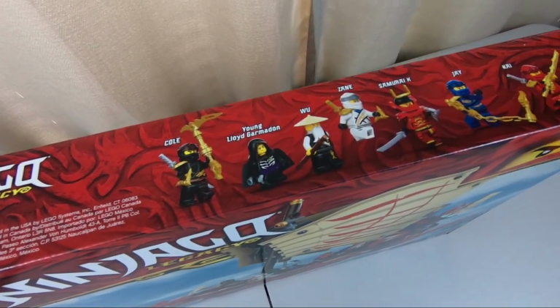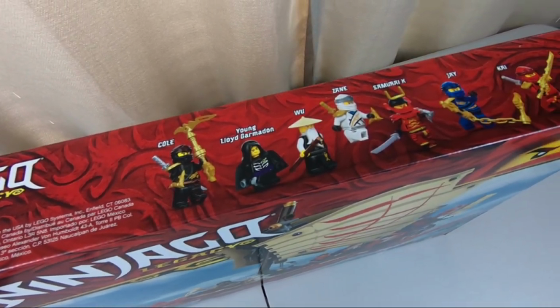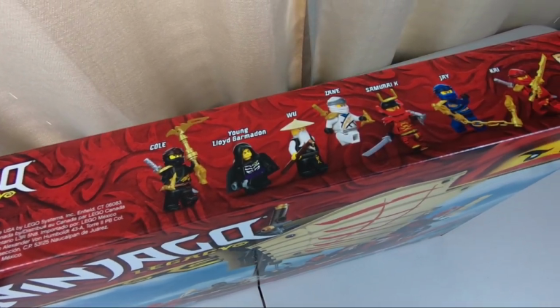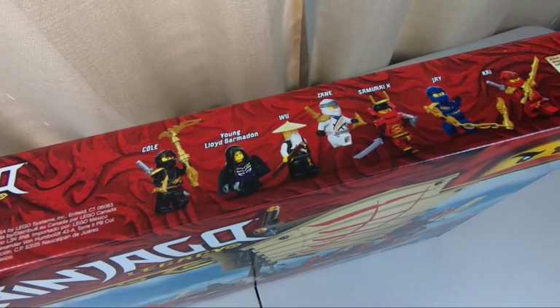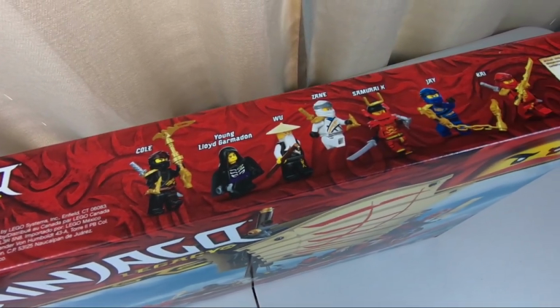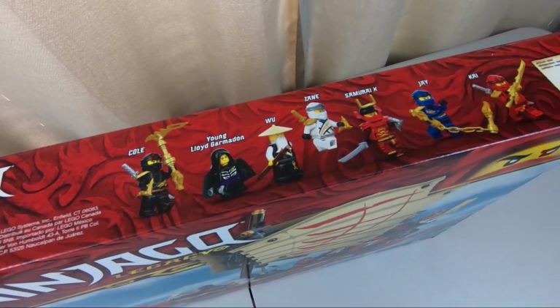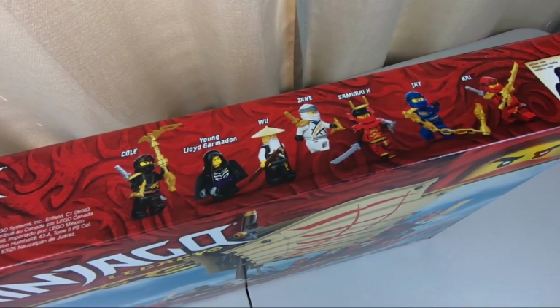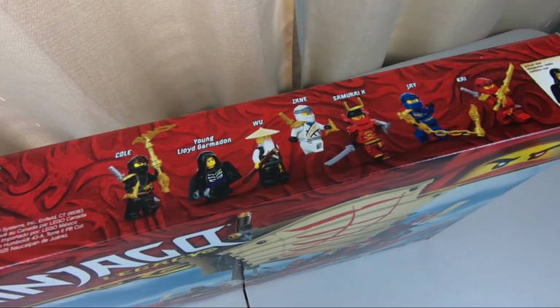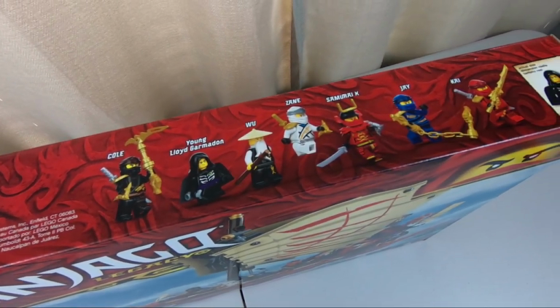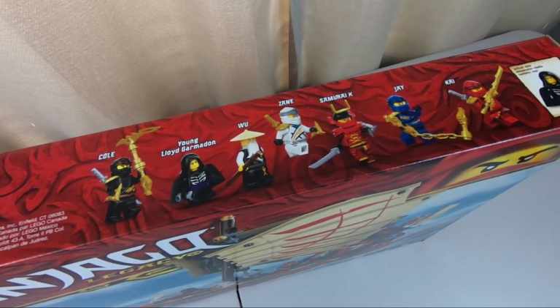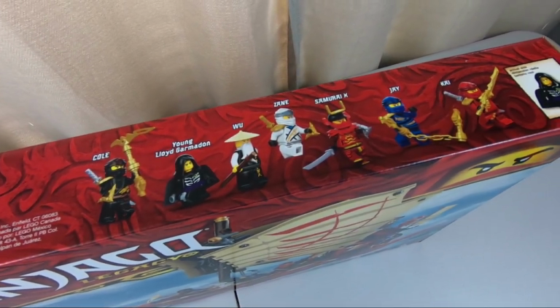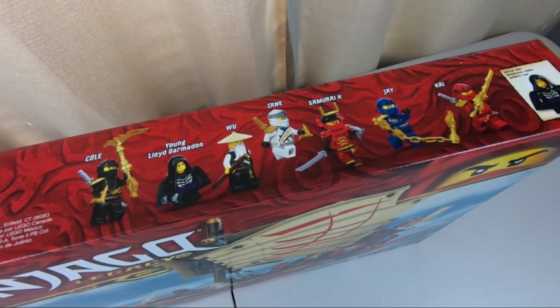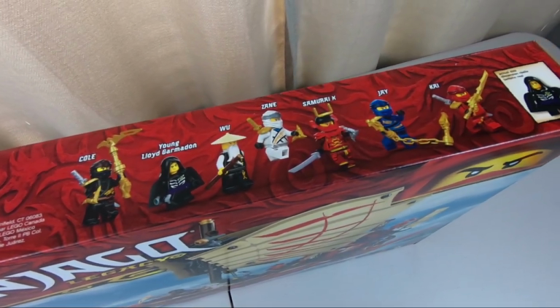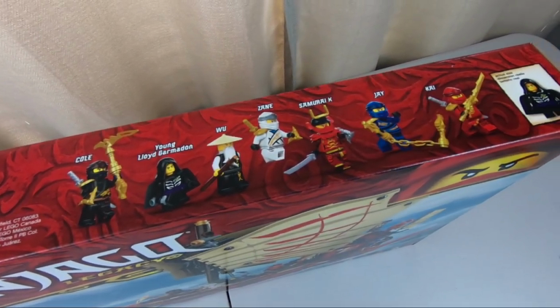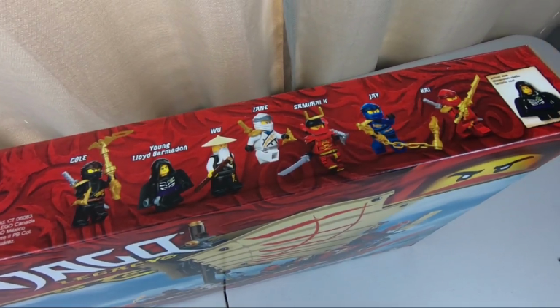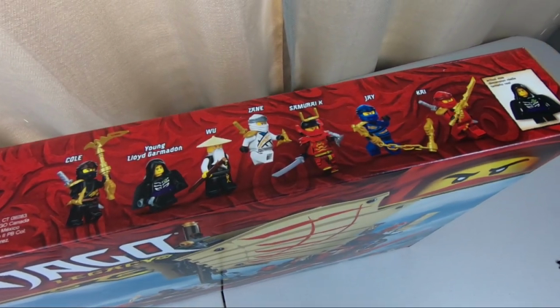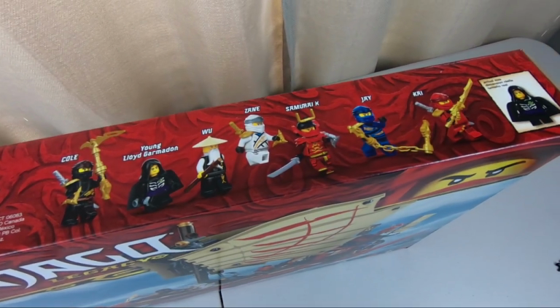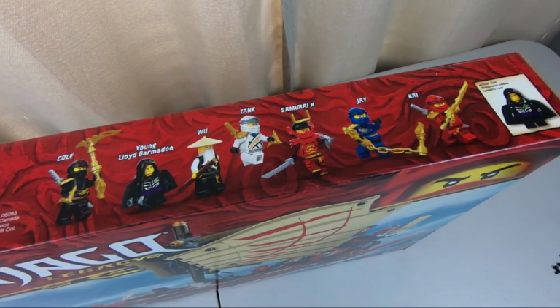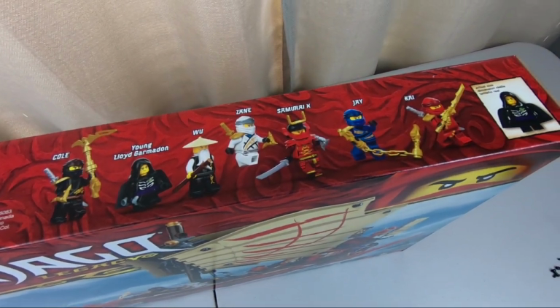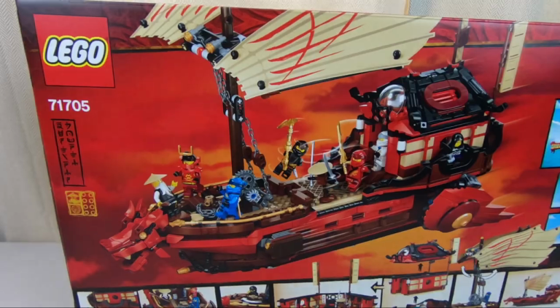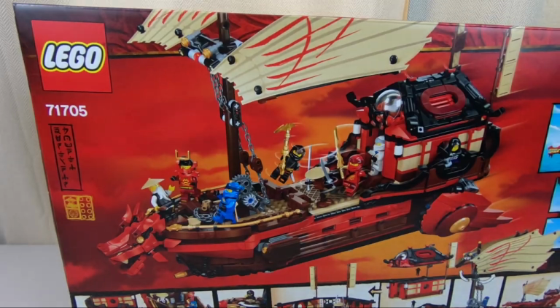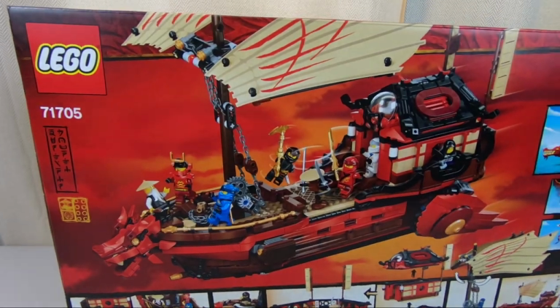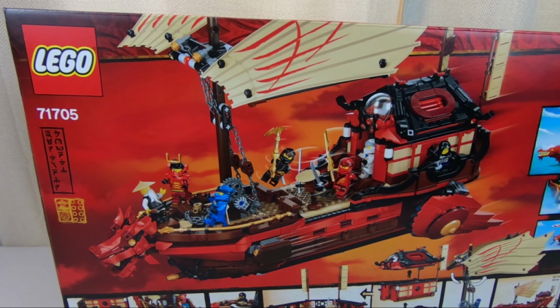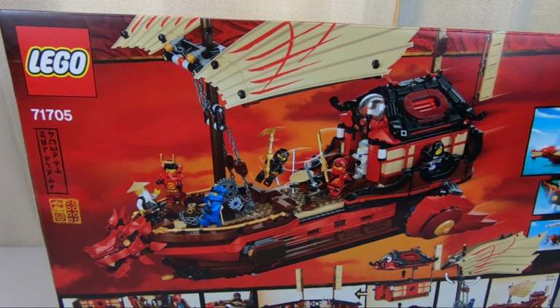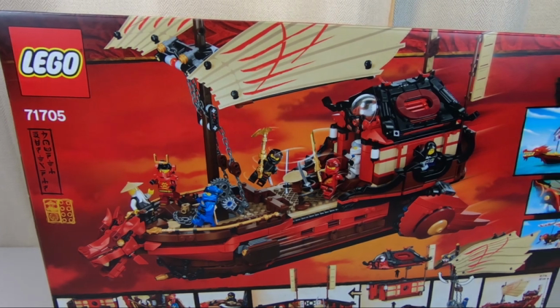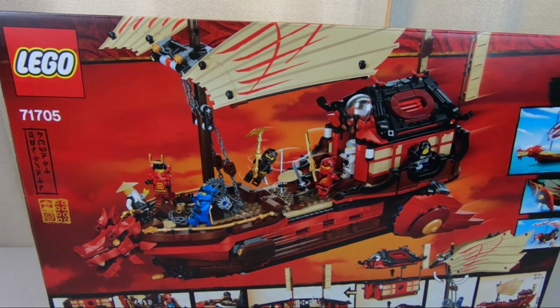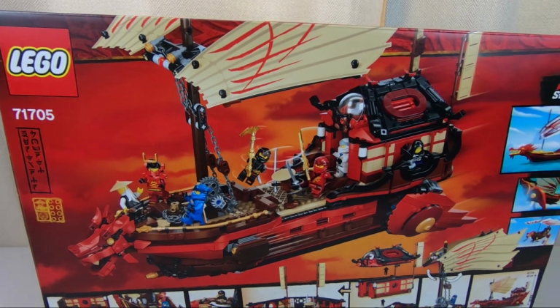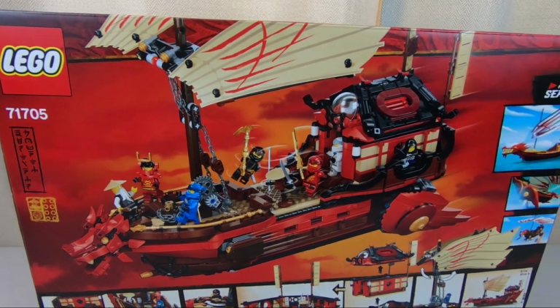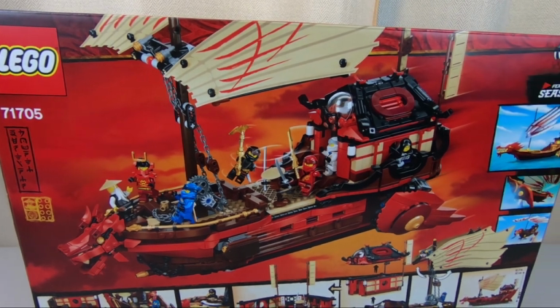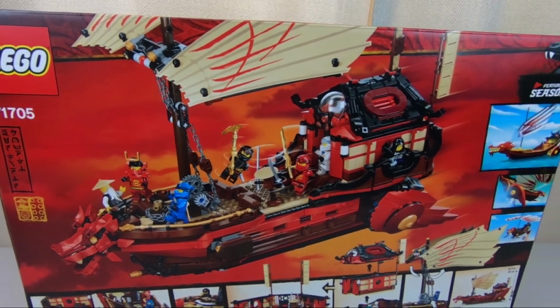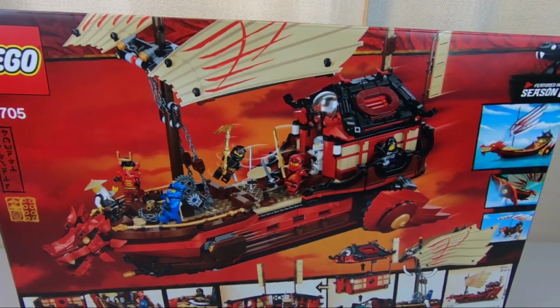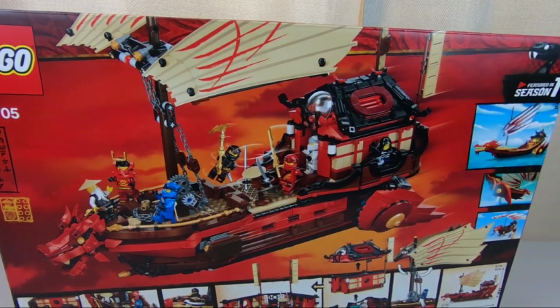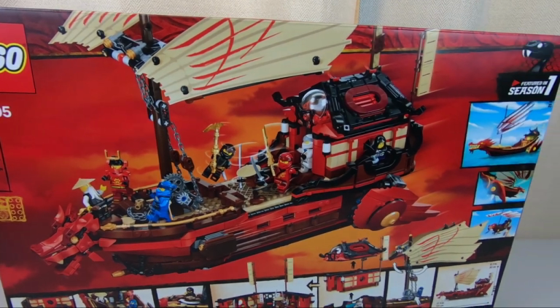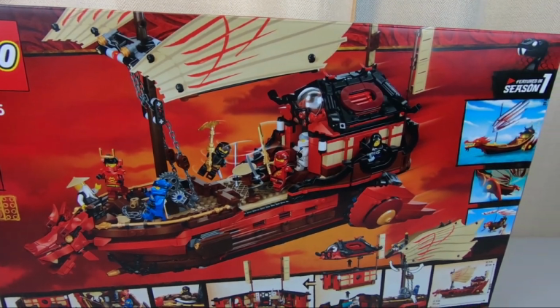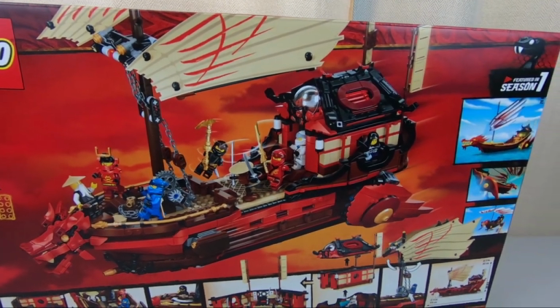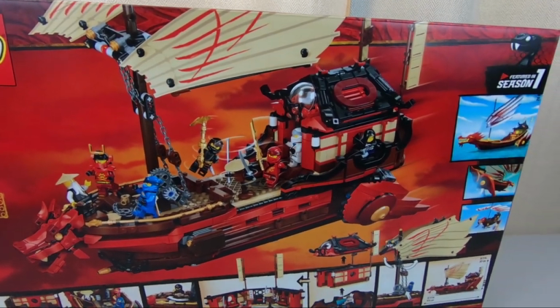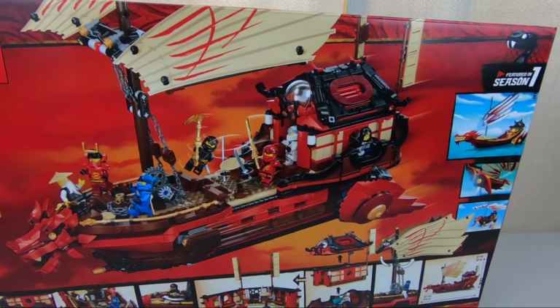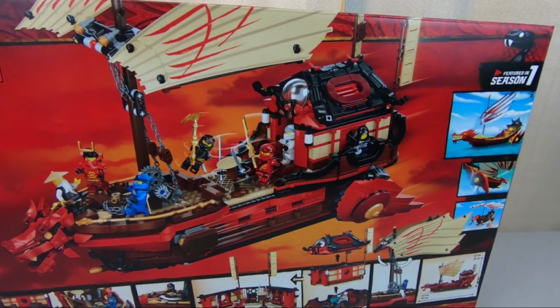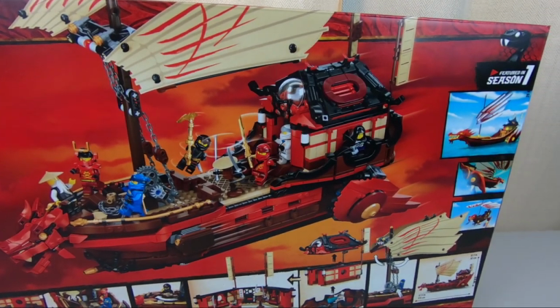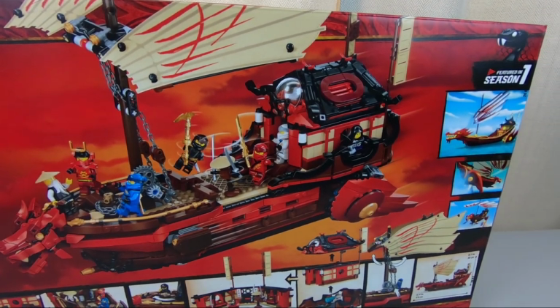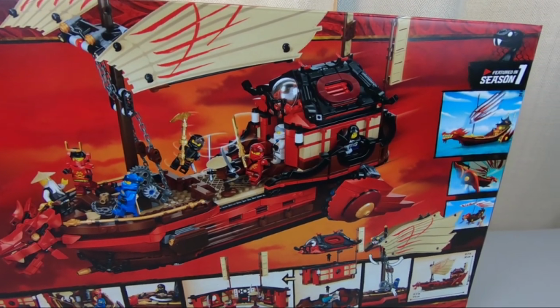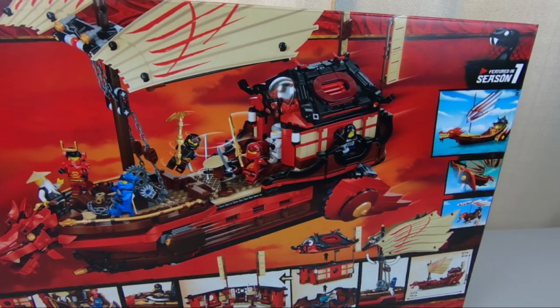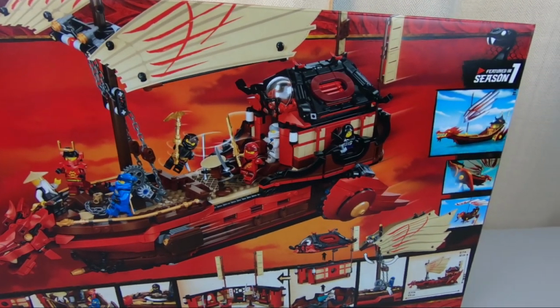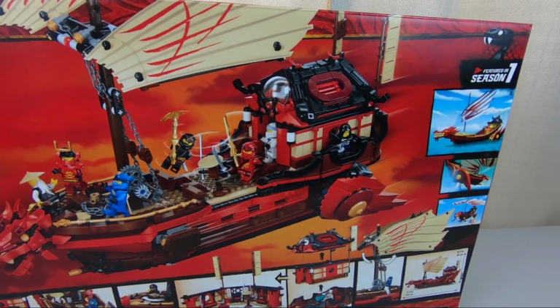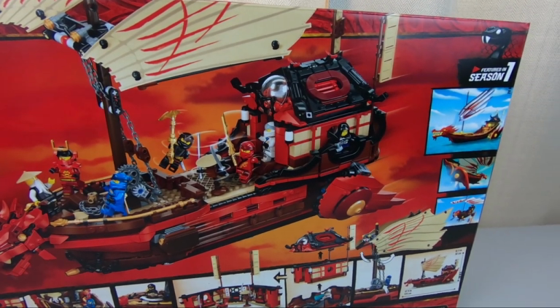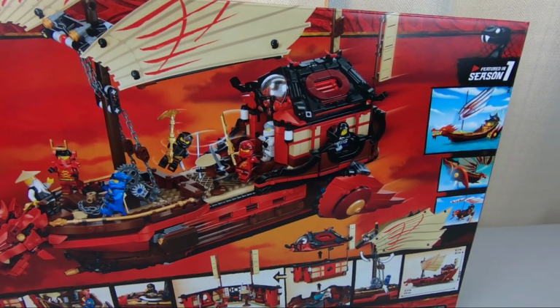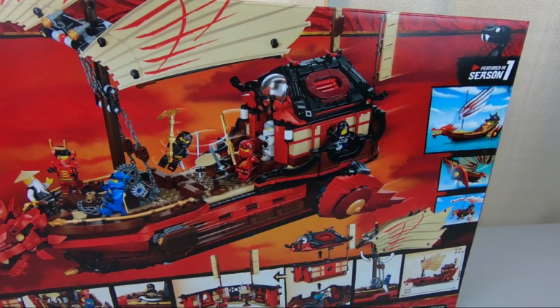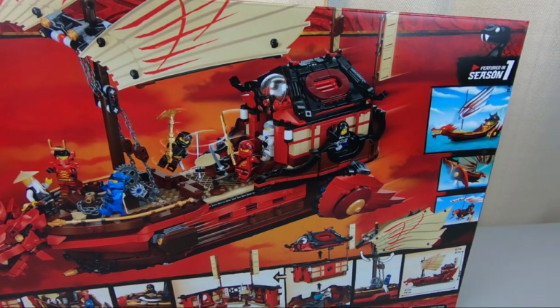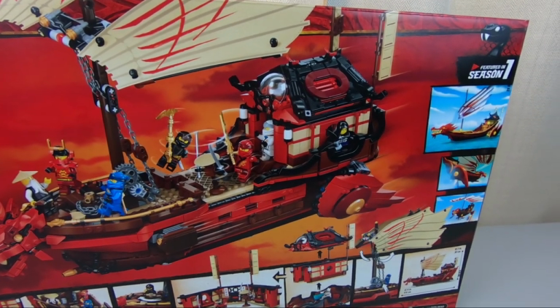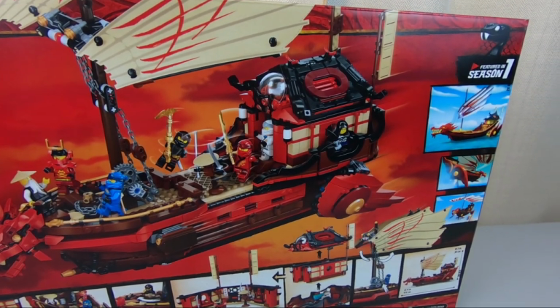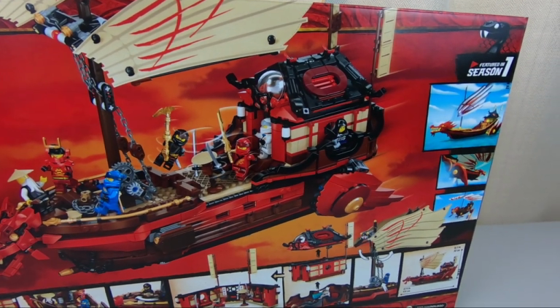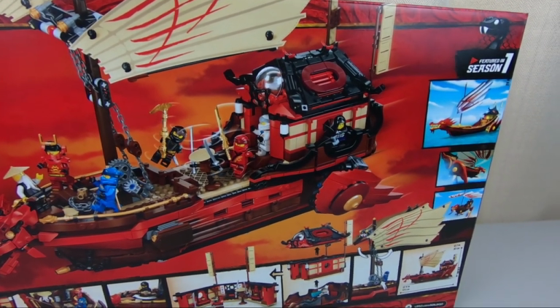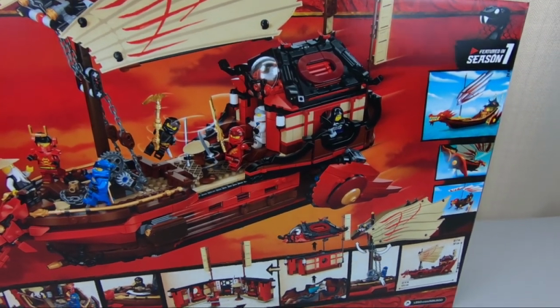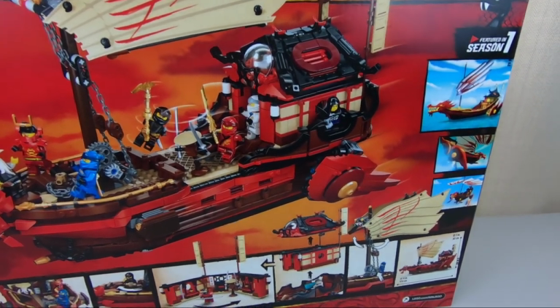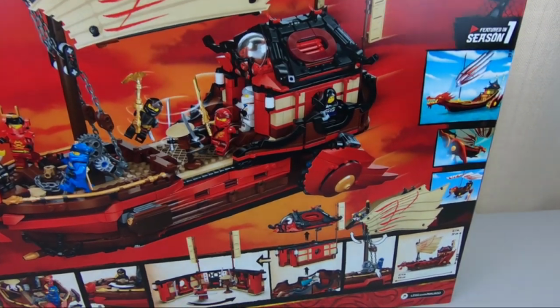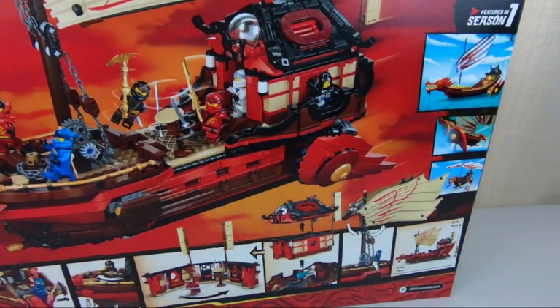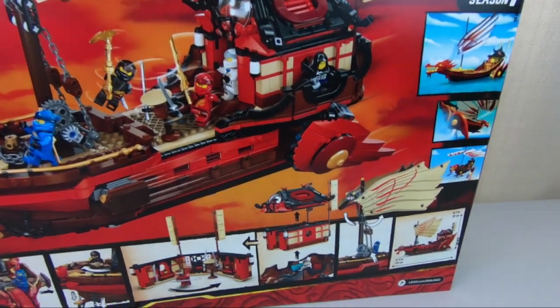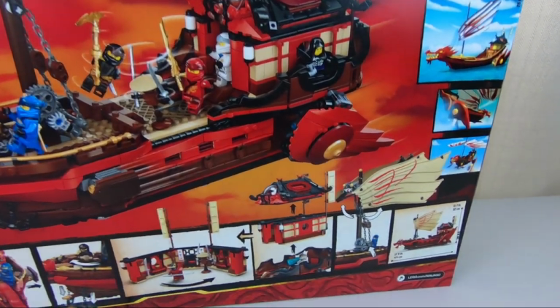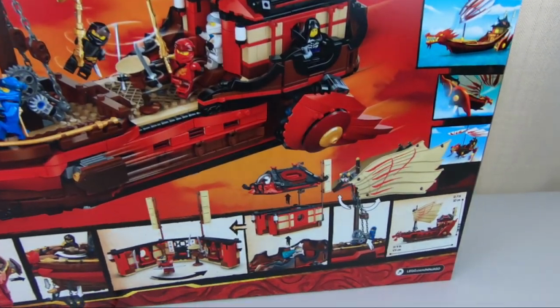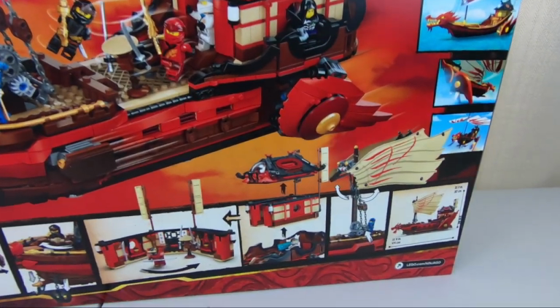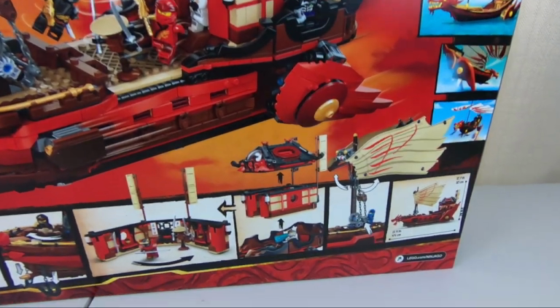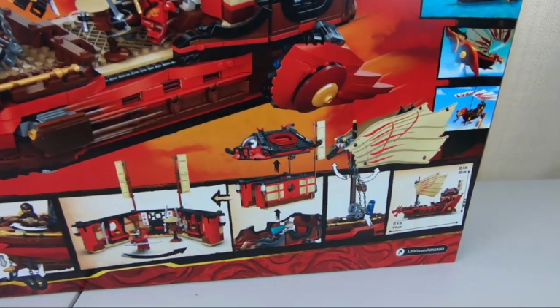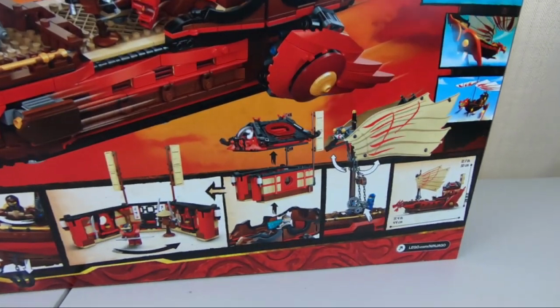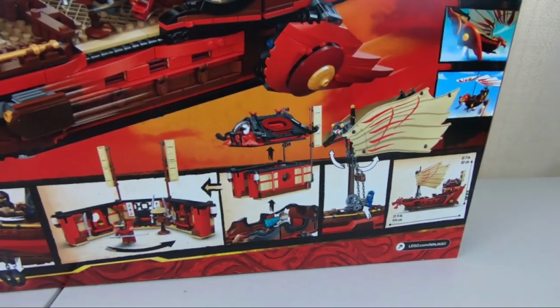So we're going to go ahead and do a time-lapse build of this, a quick review, and find a spot for it downstairs in the basement. So let's go ahead and get started.